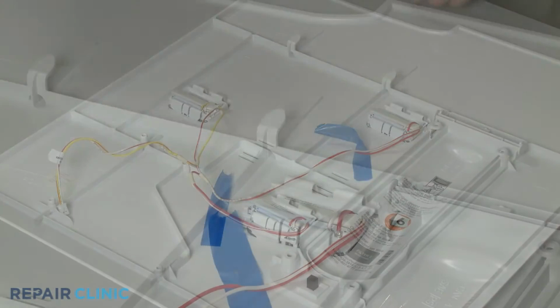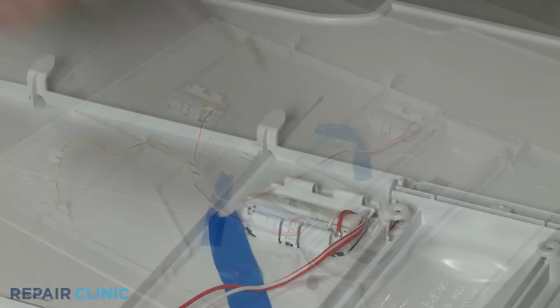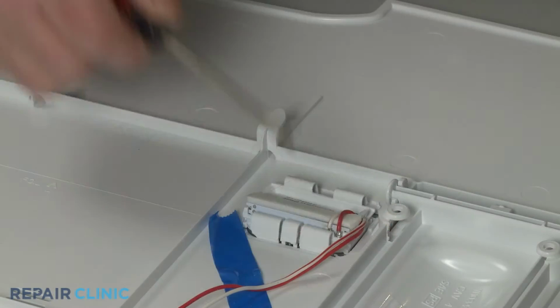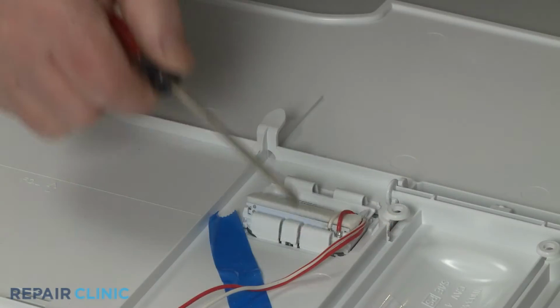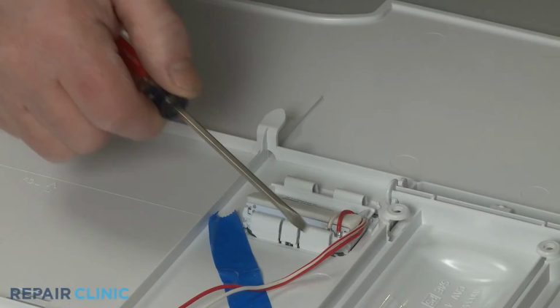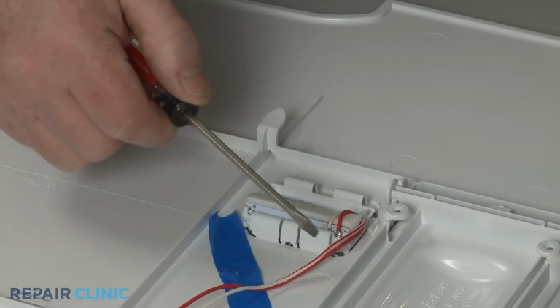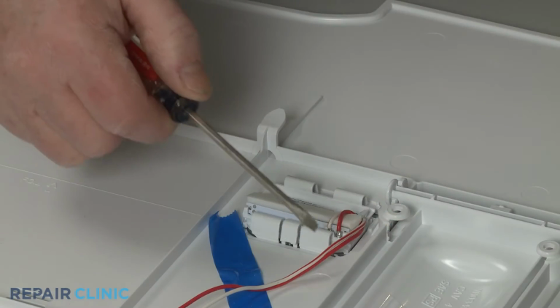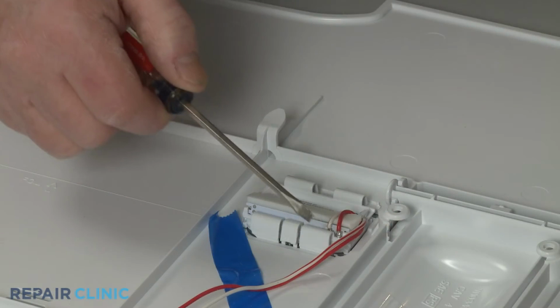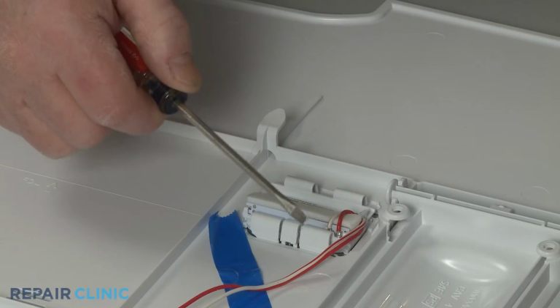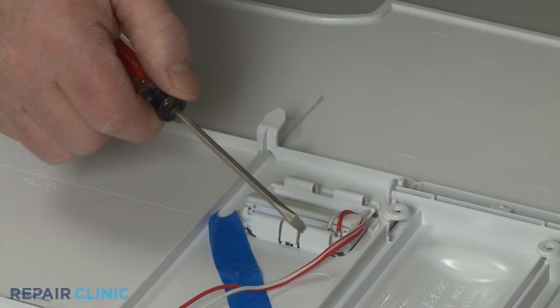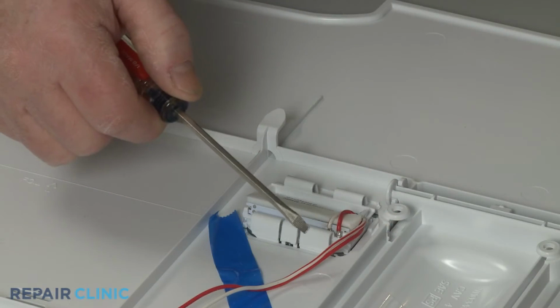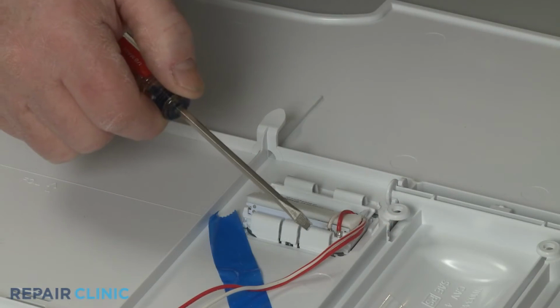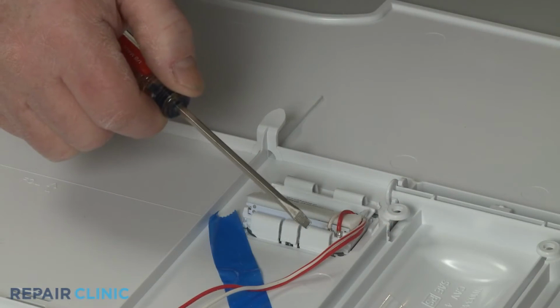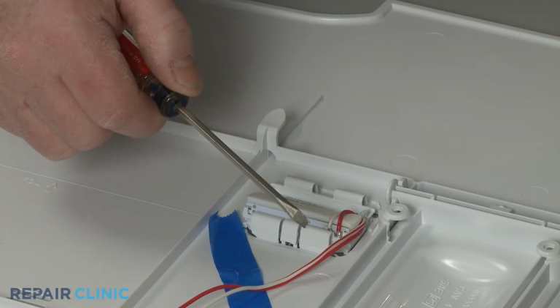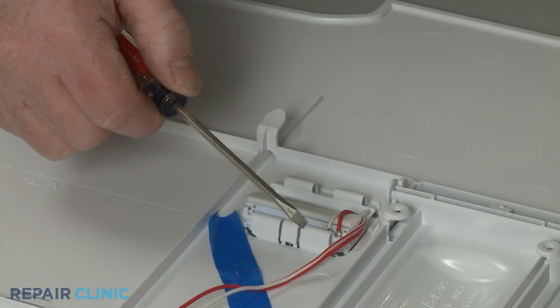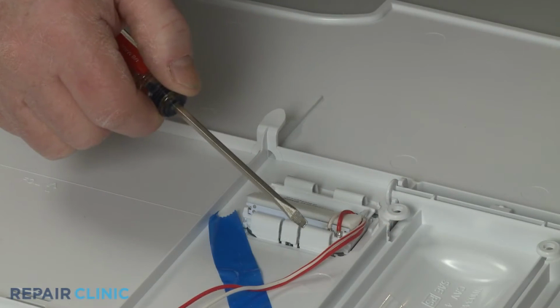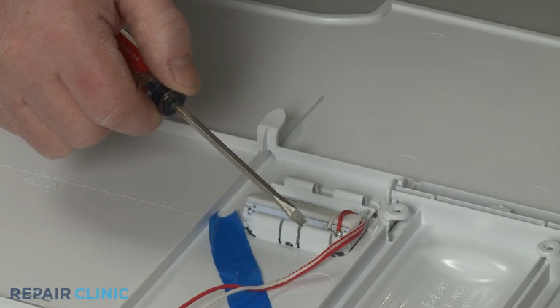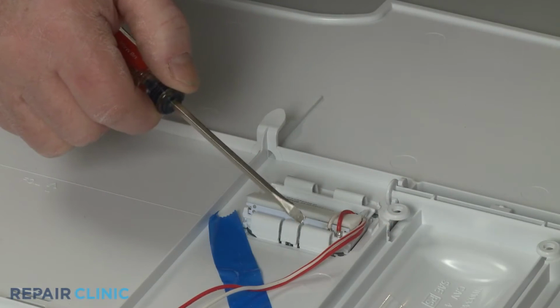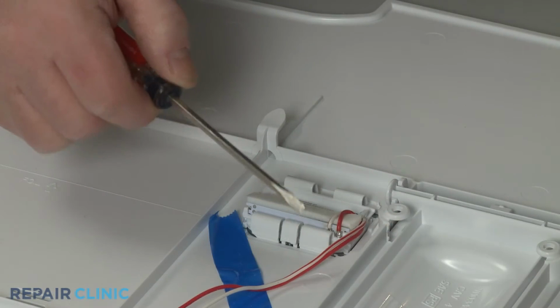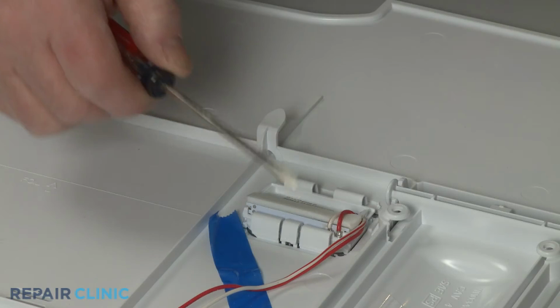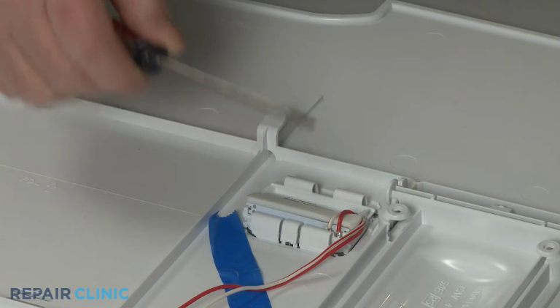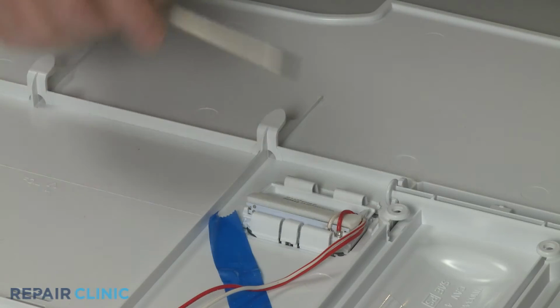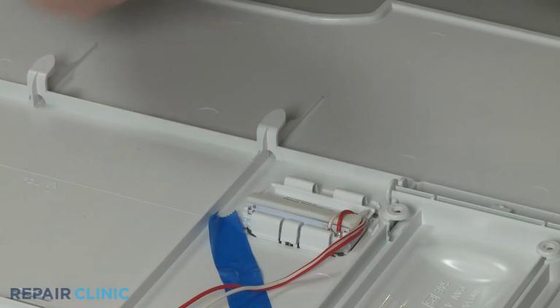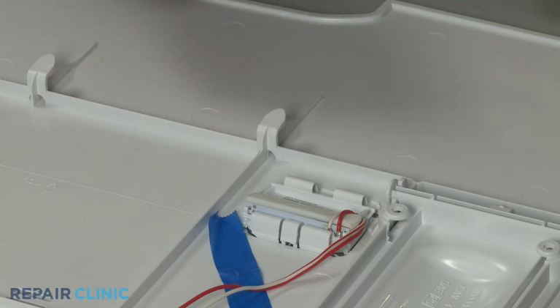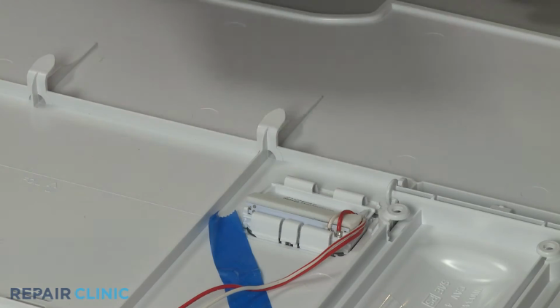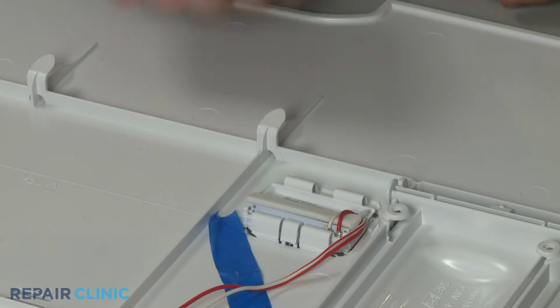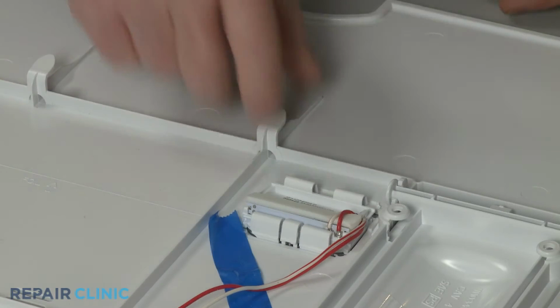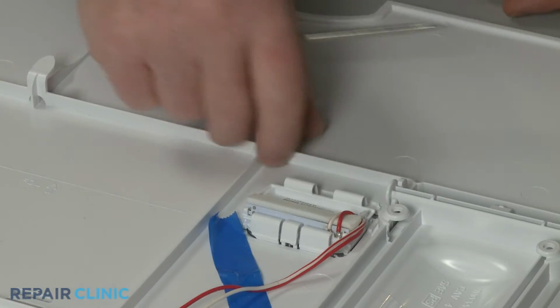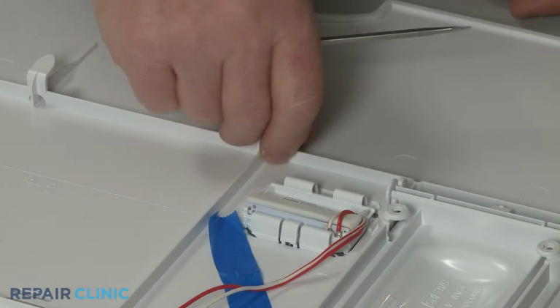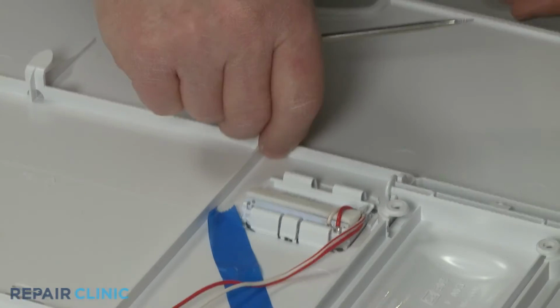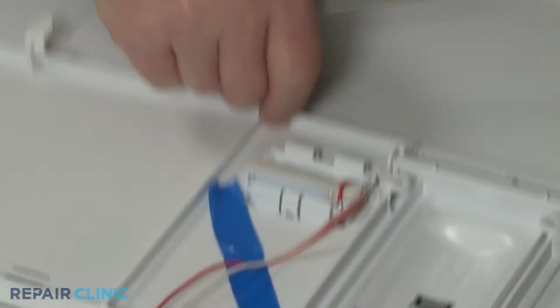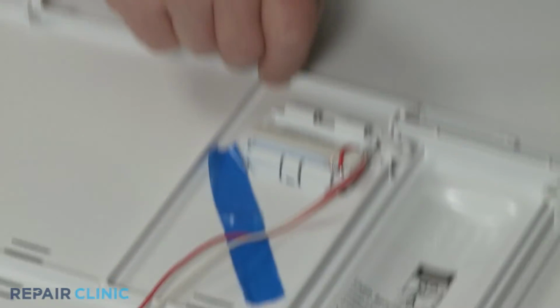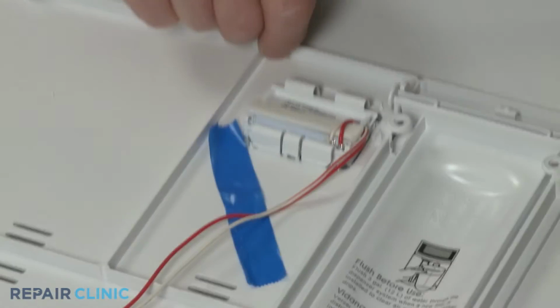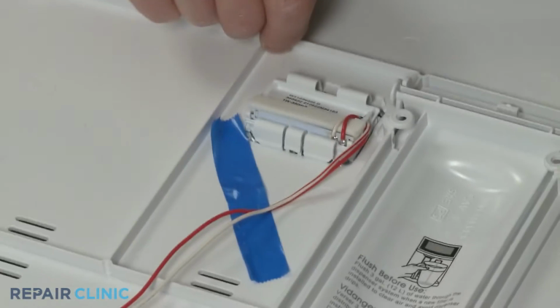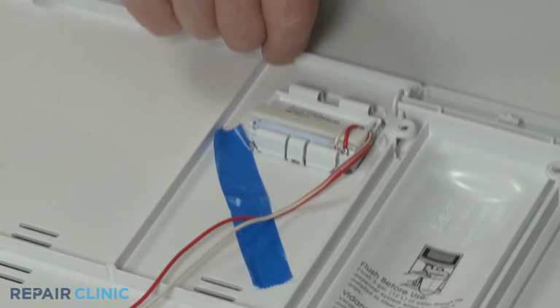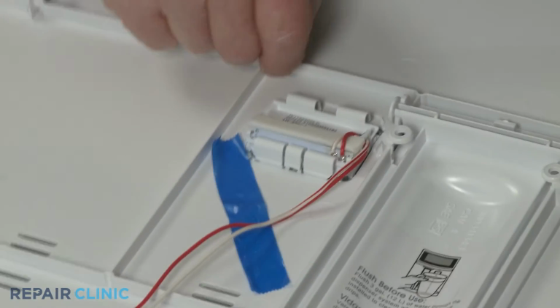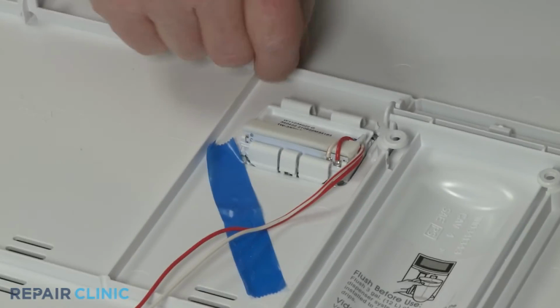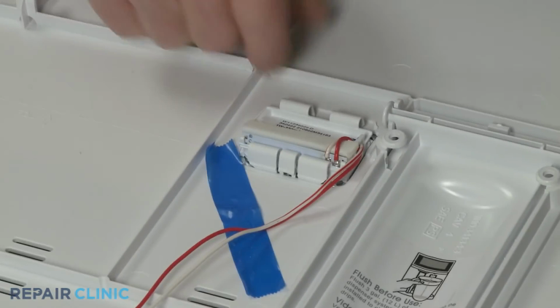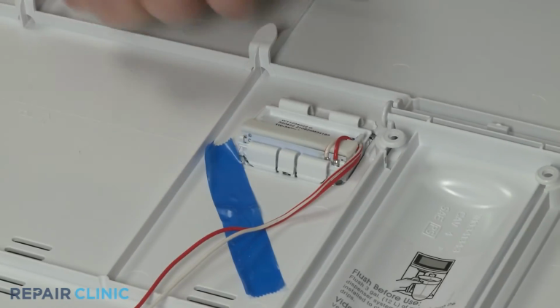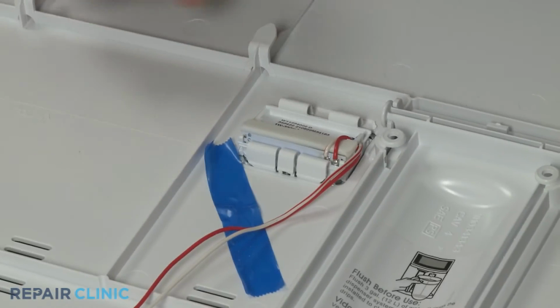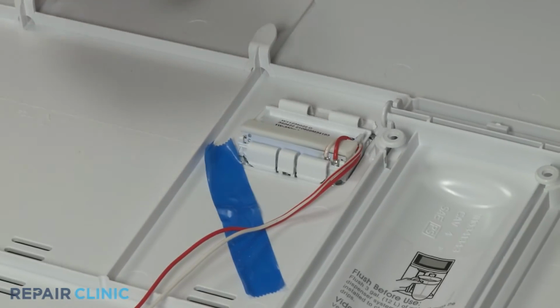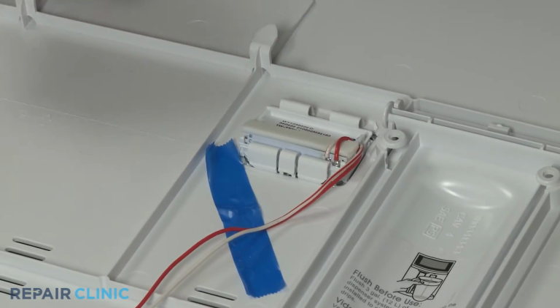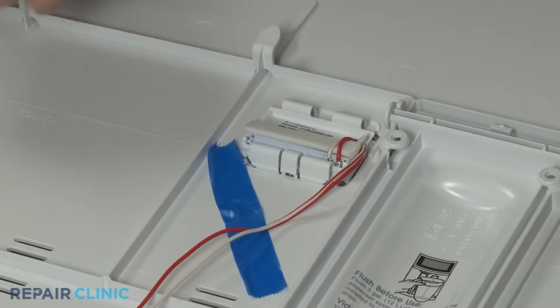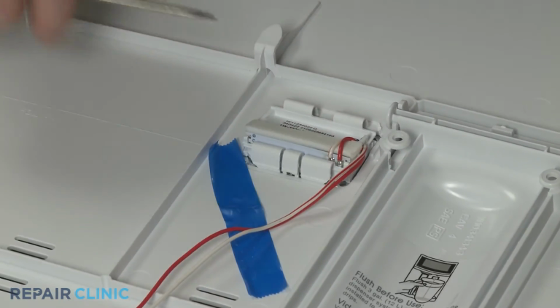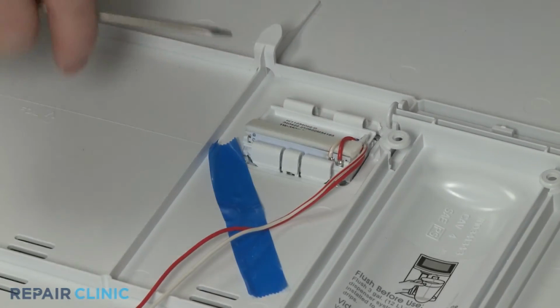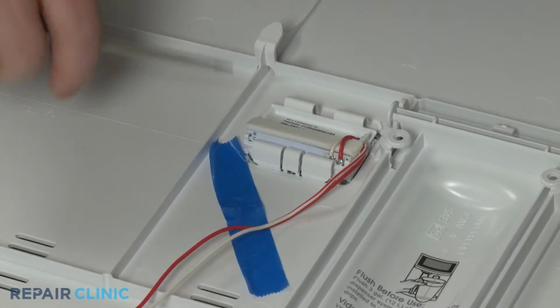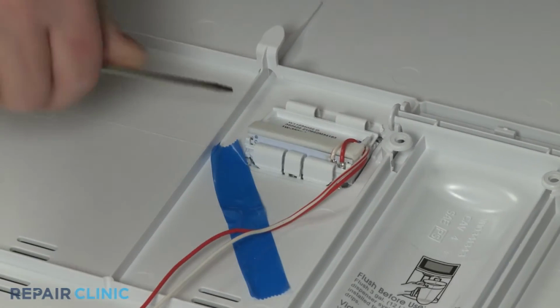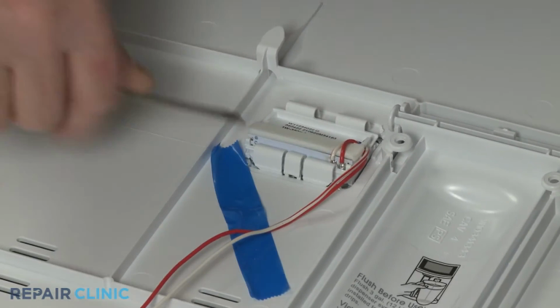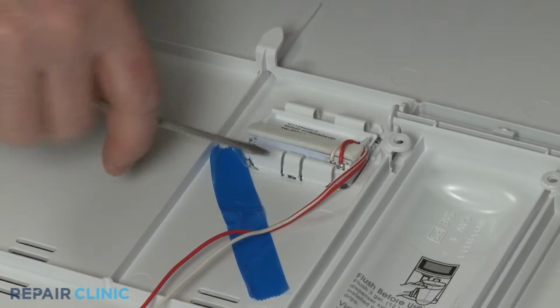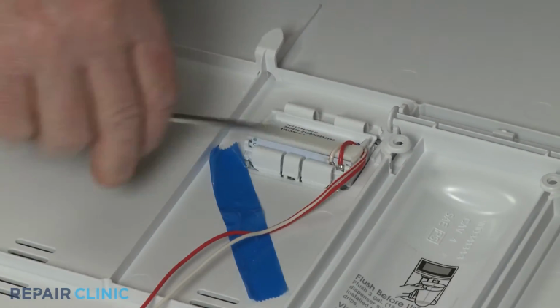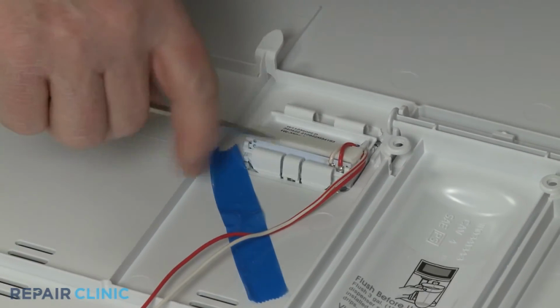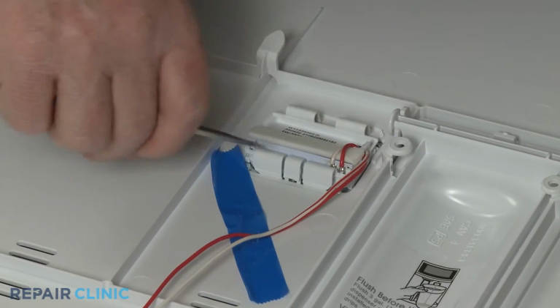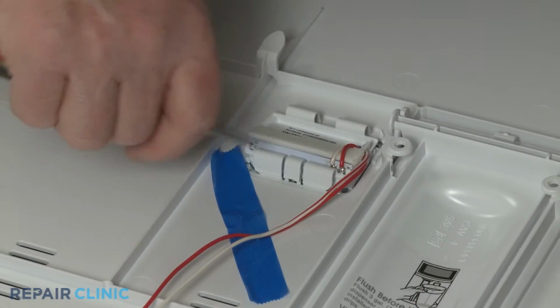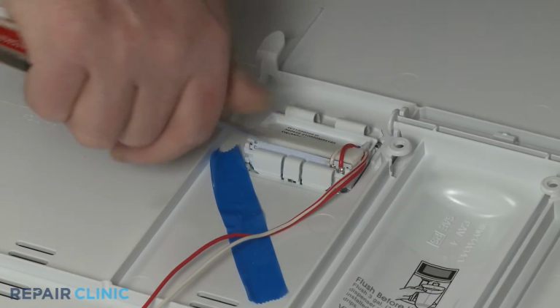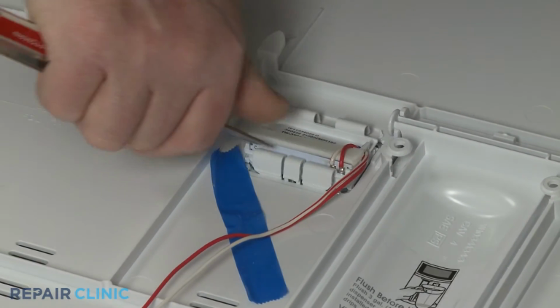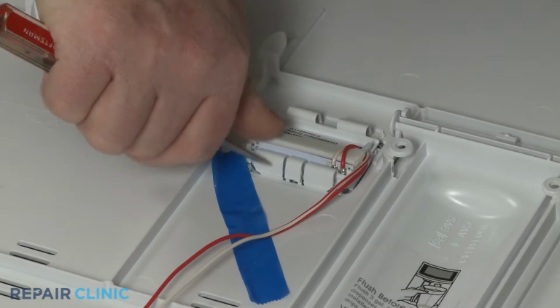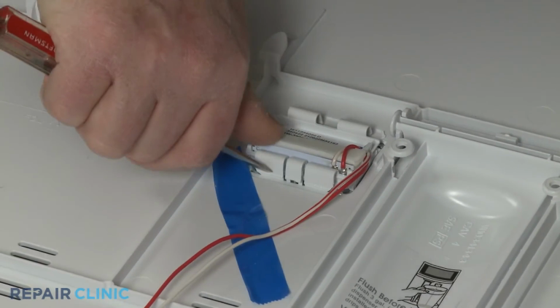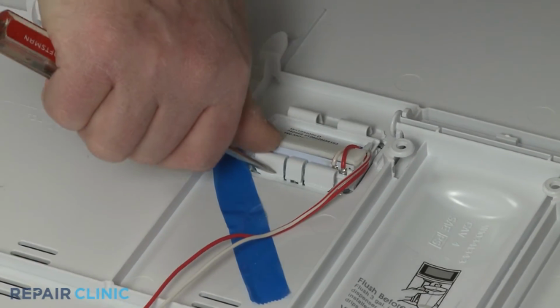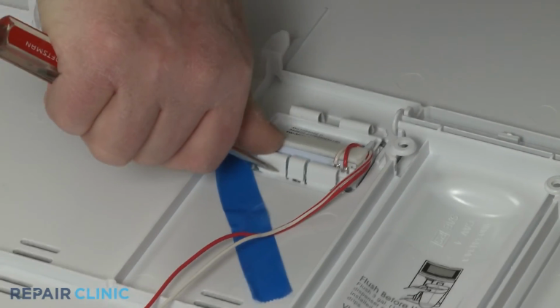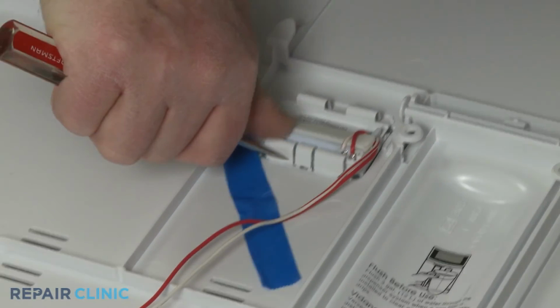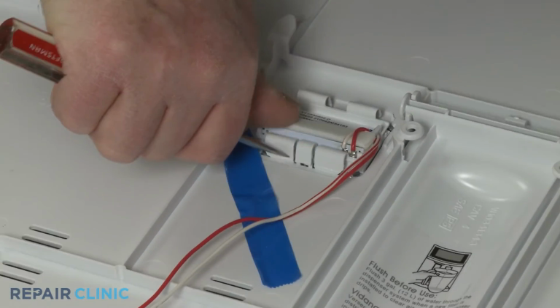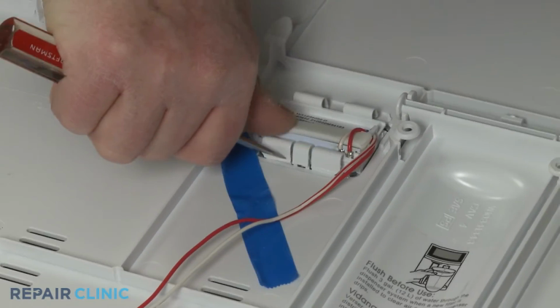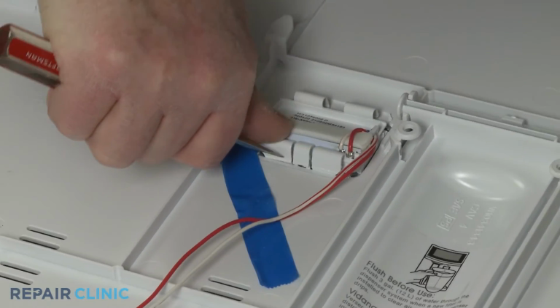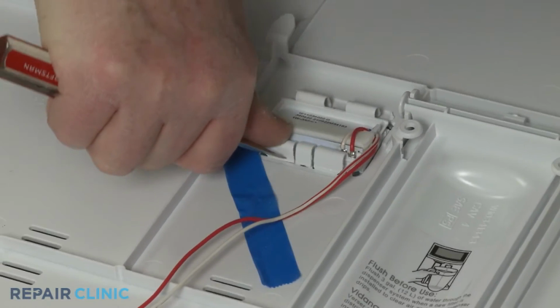Use the small flathead screwdriver to depress the retaining tabs to release all three LED lights from the panel.